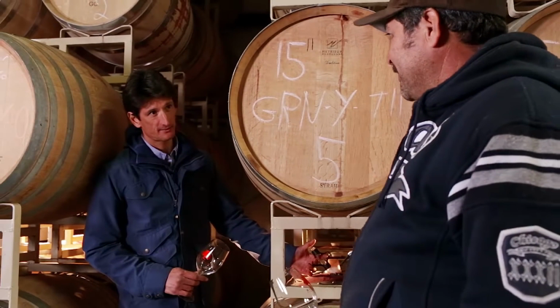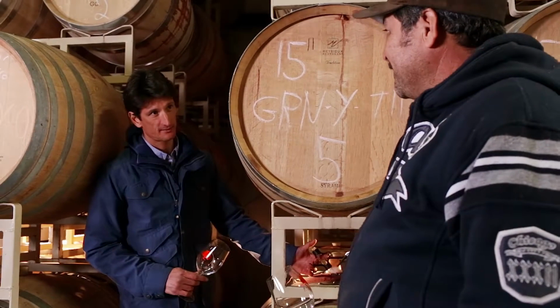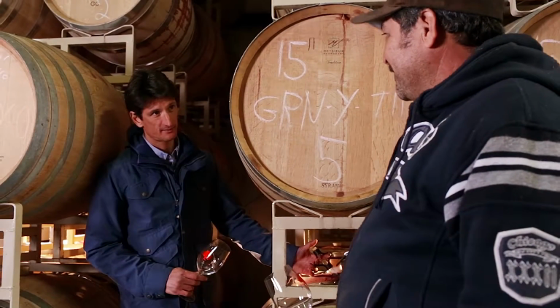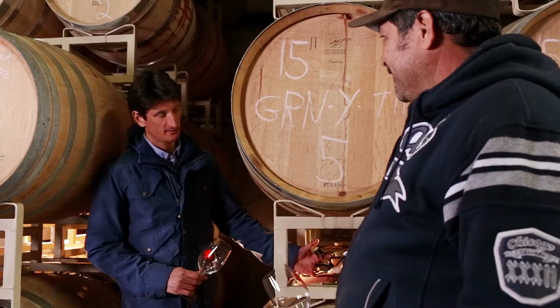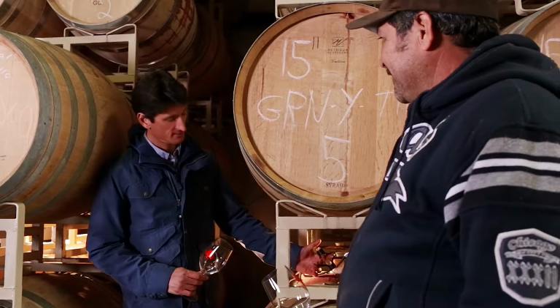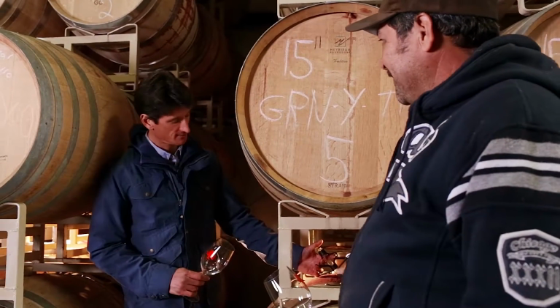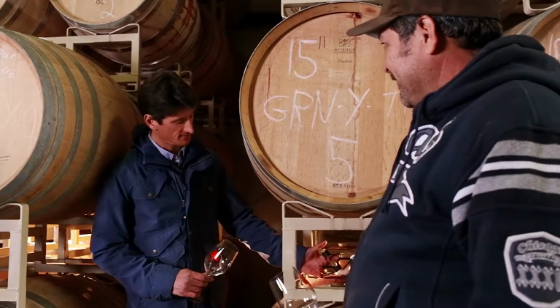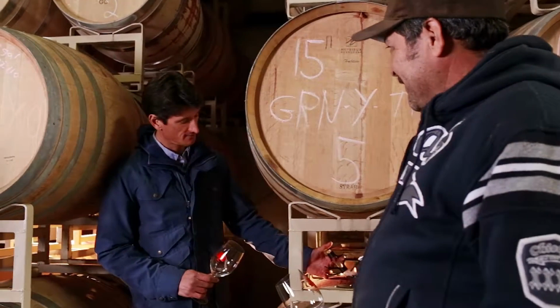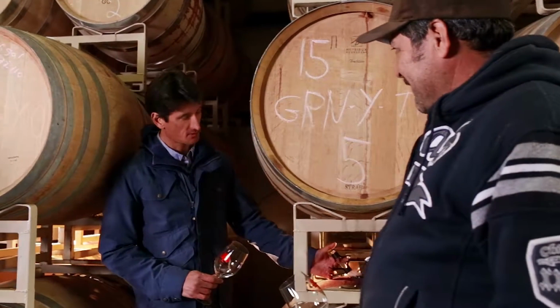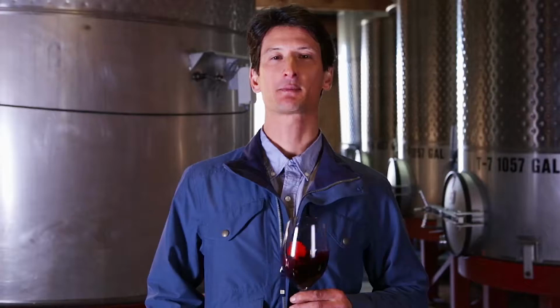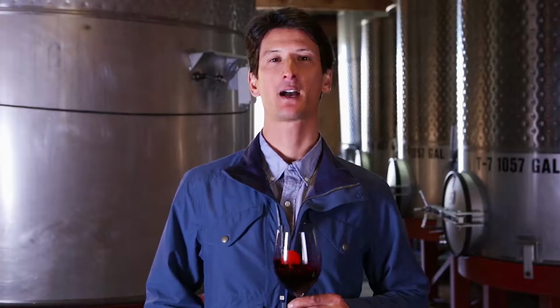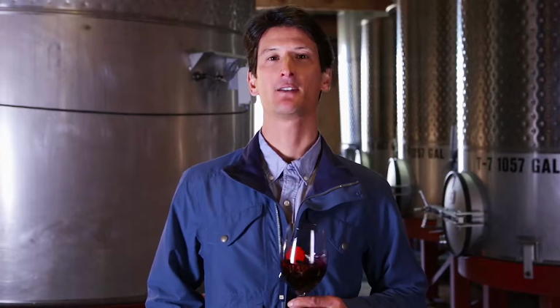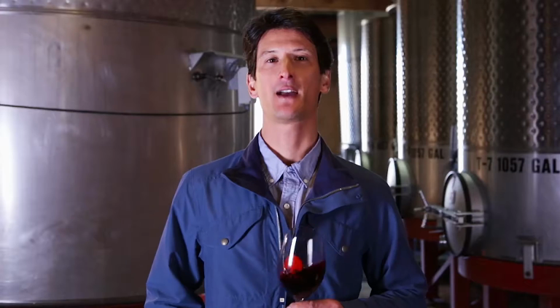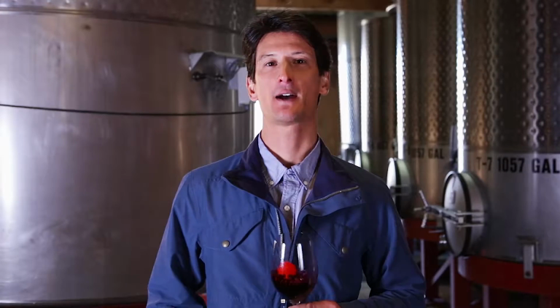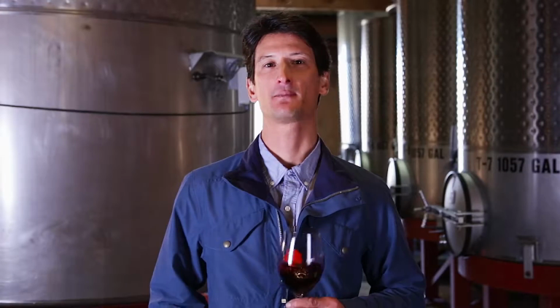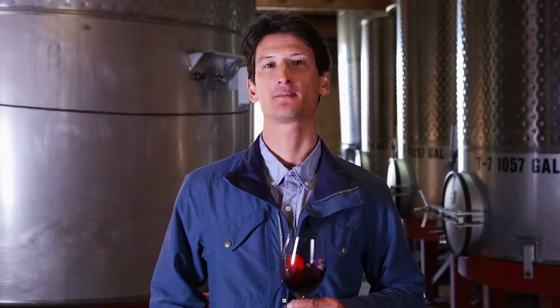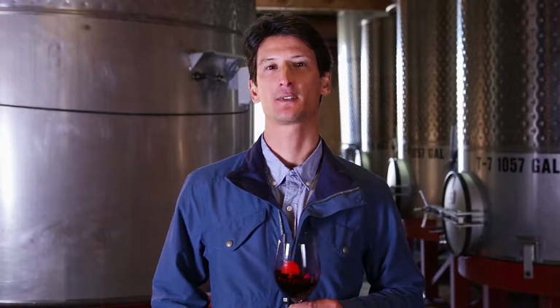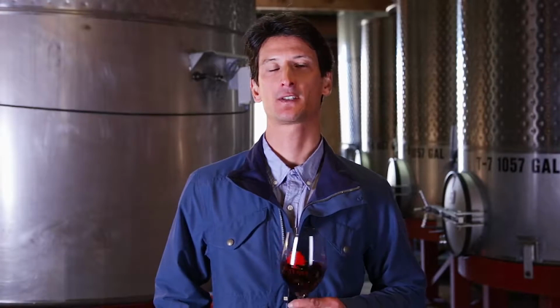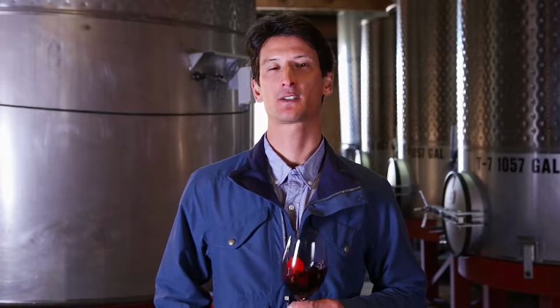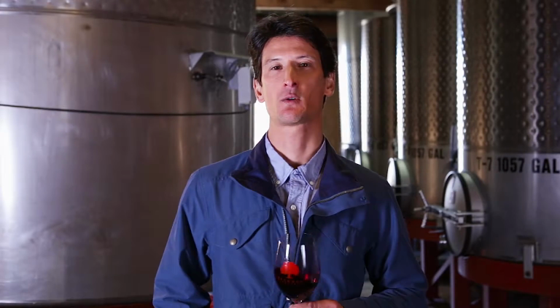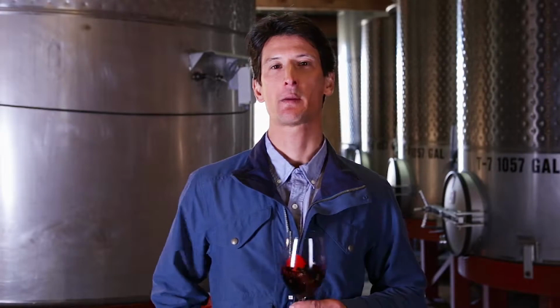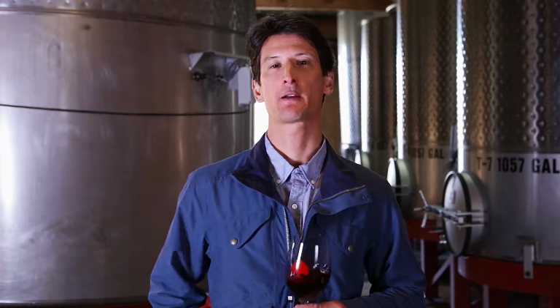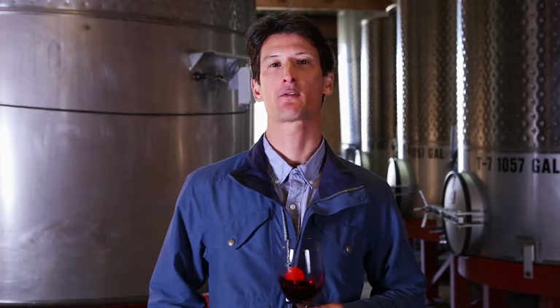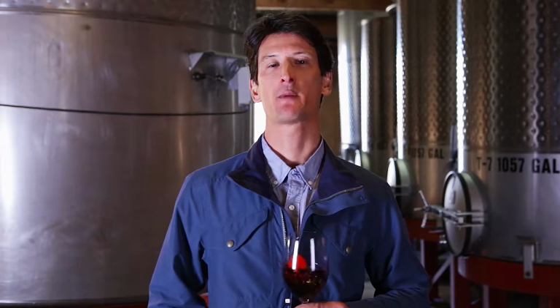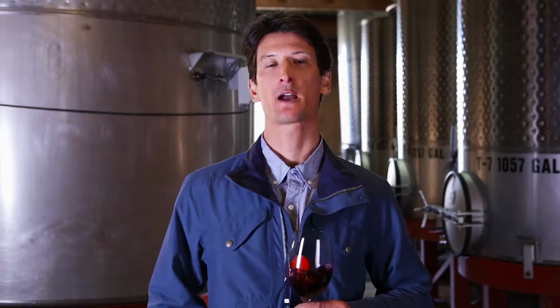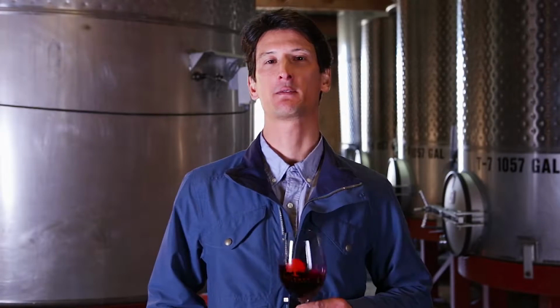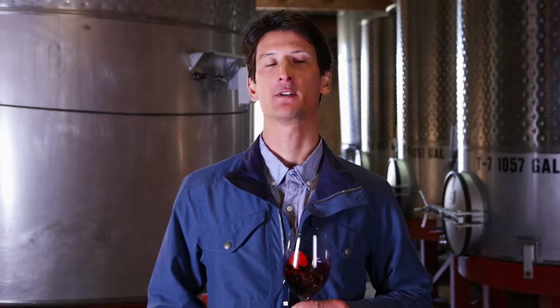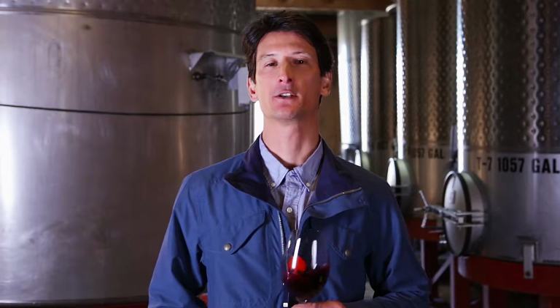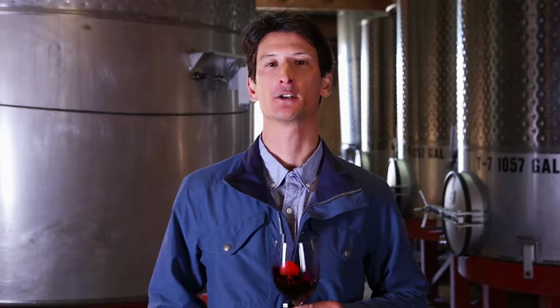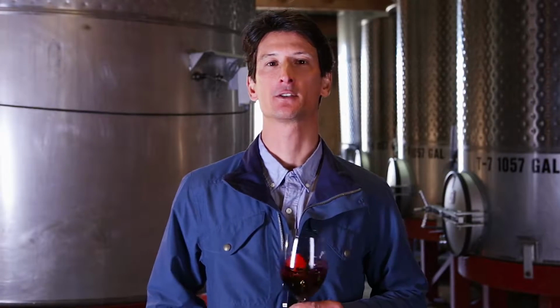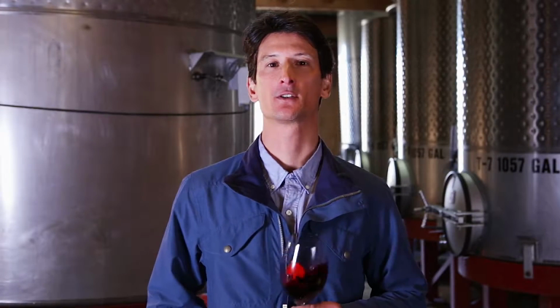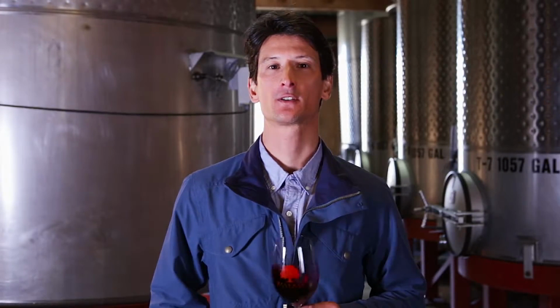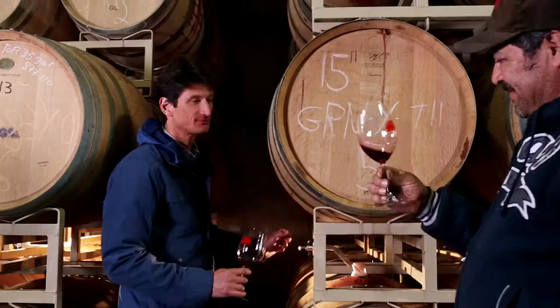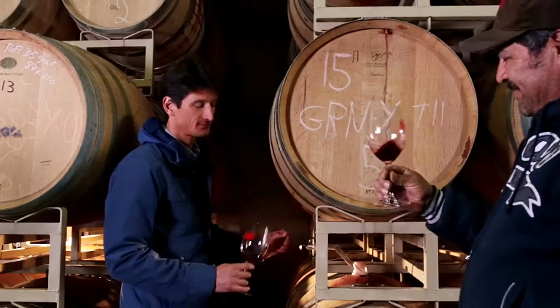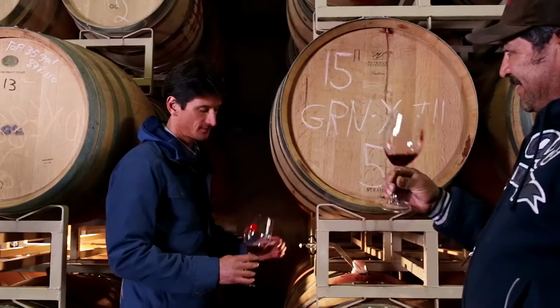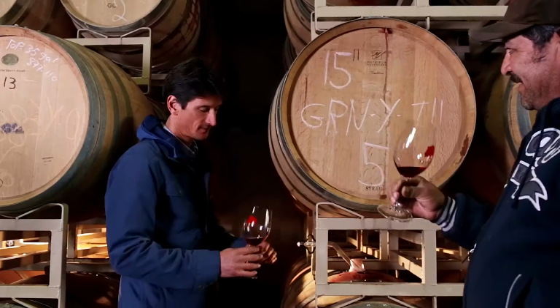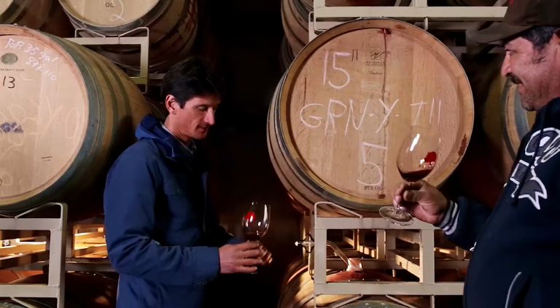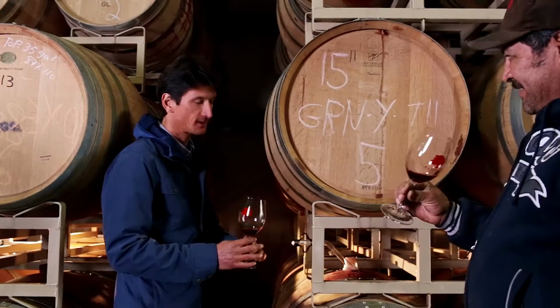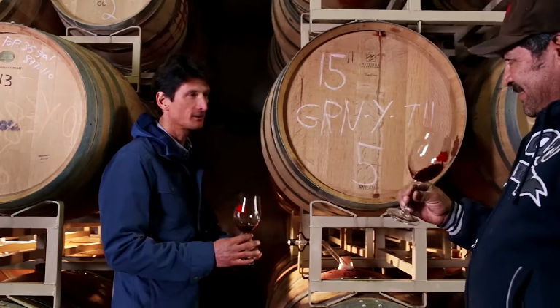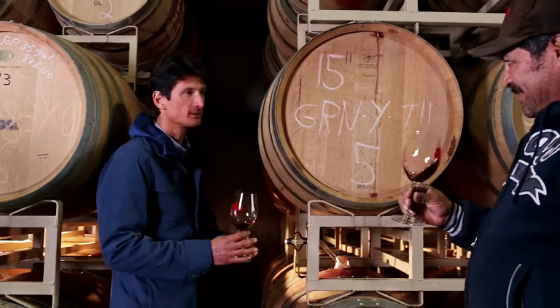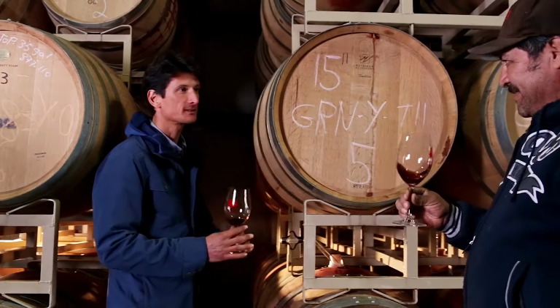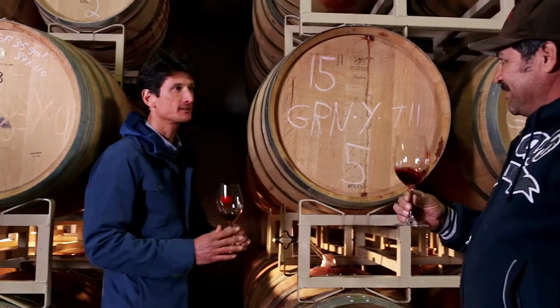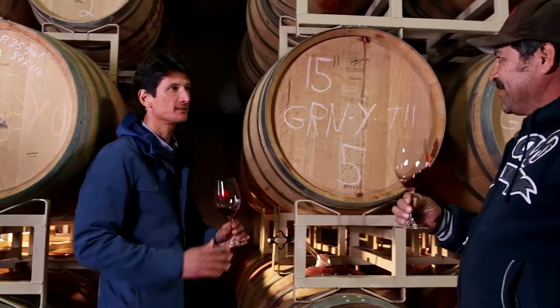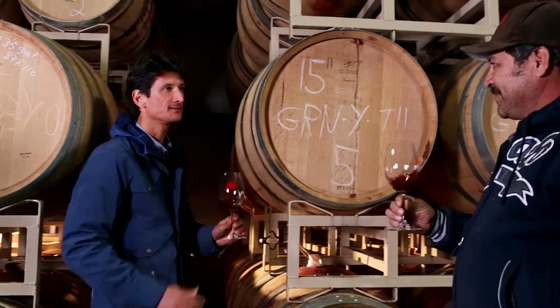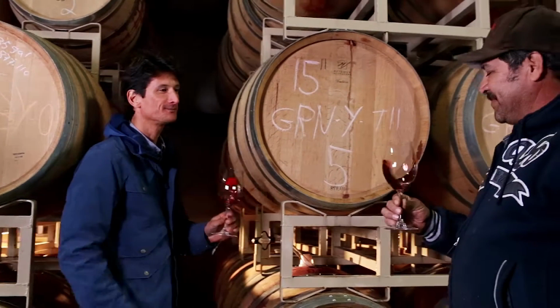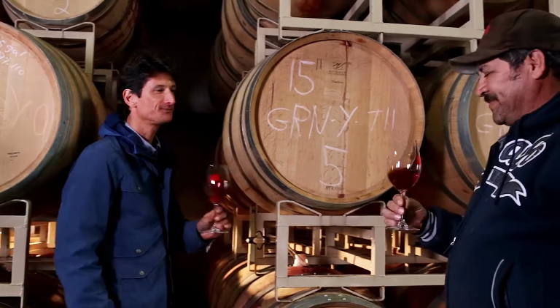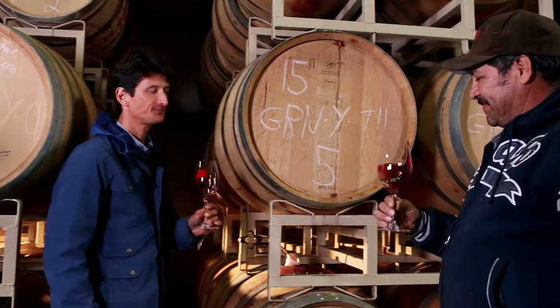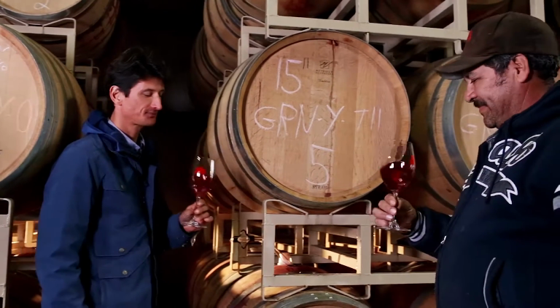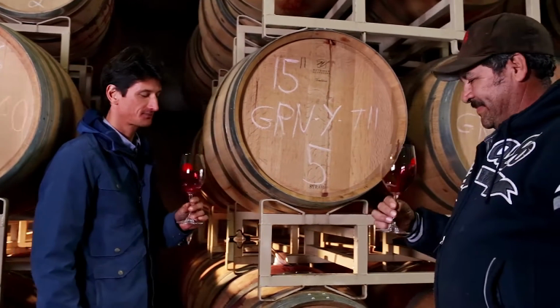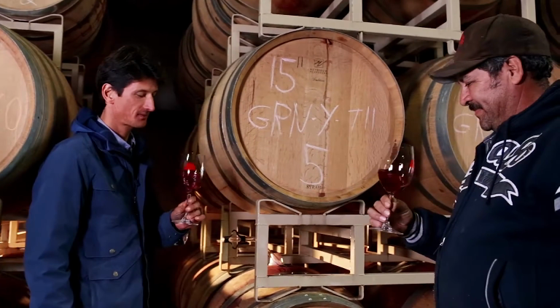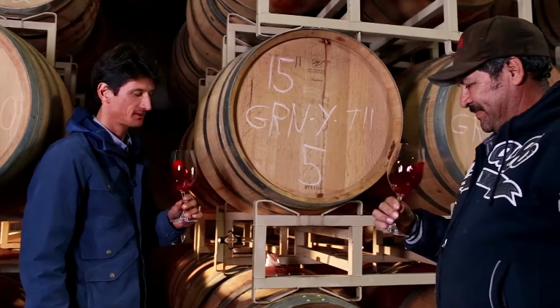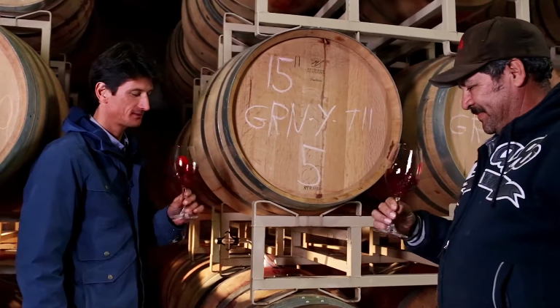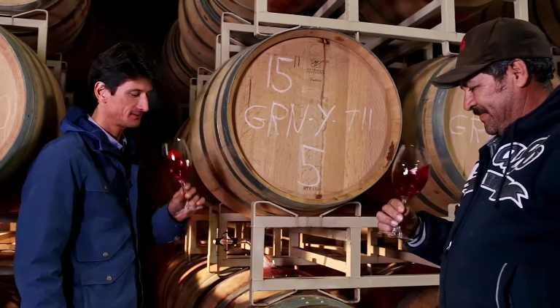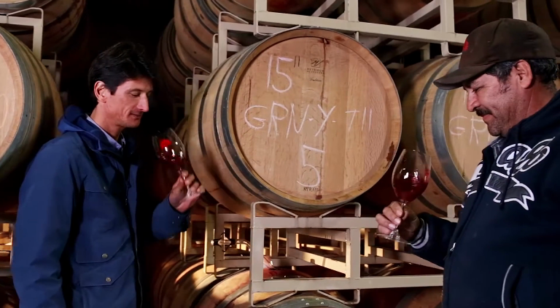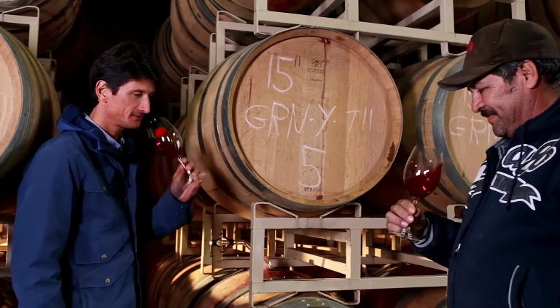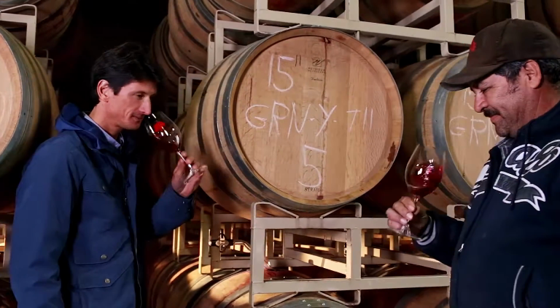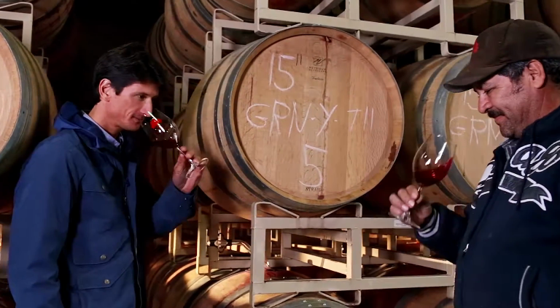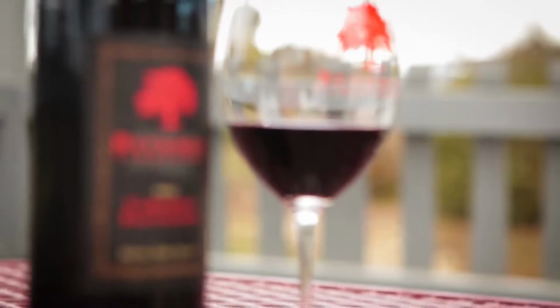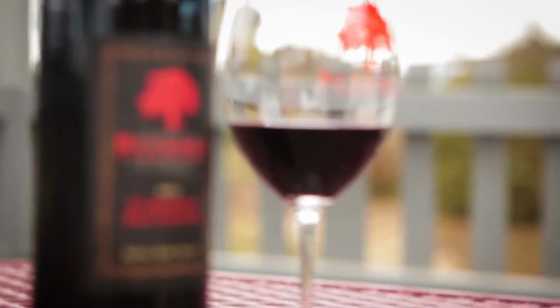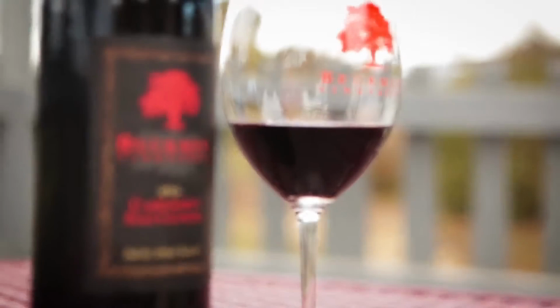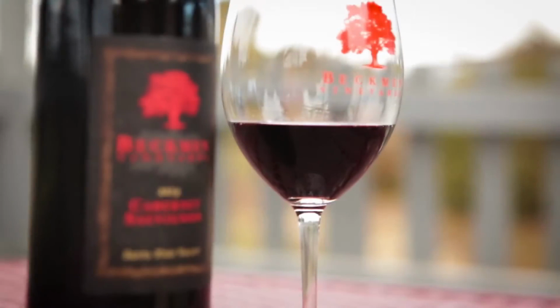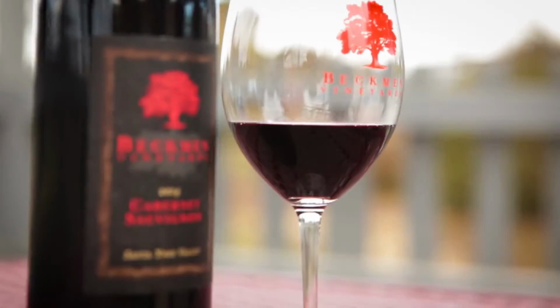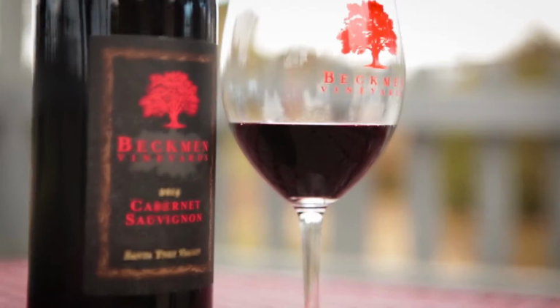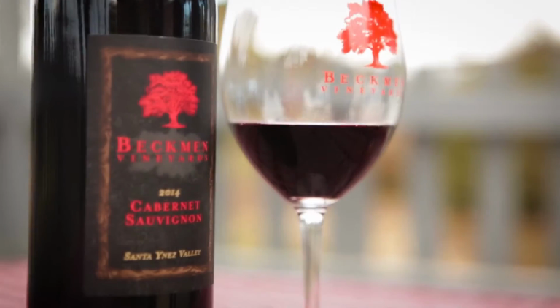Hey guys, my name is Kyle Knapp, assistant winemaker for Beckman Vineyards. I'm going to taste the 2014 St. Ann's Valley Cabernet.